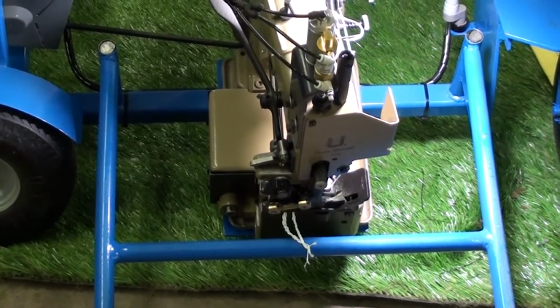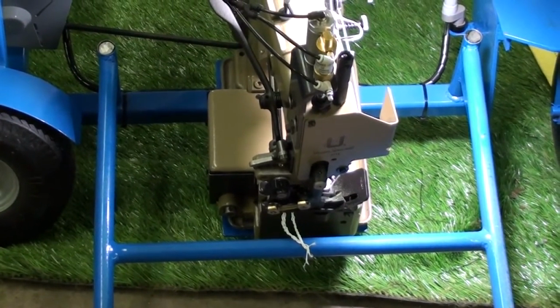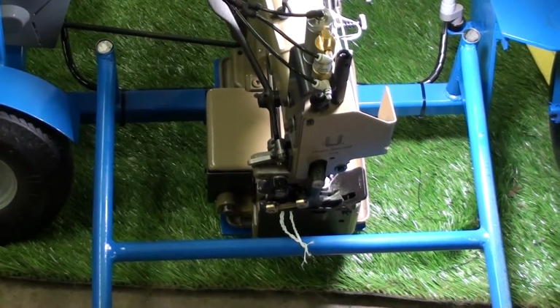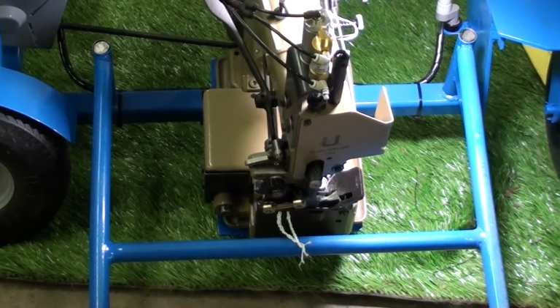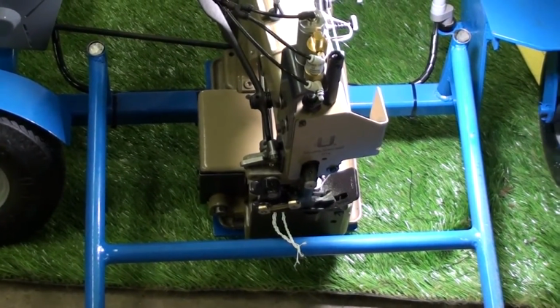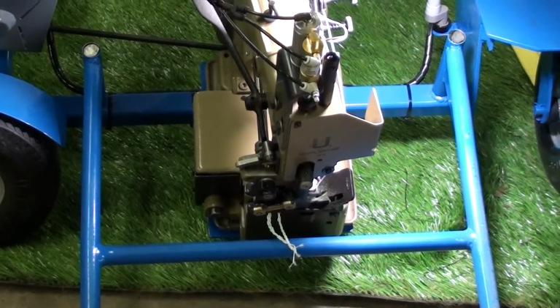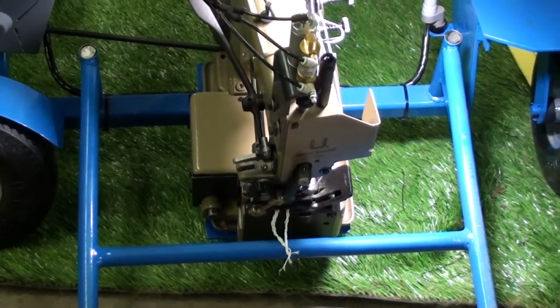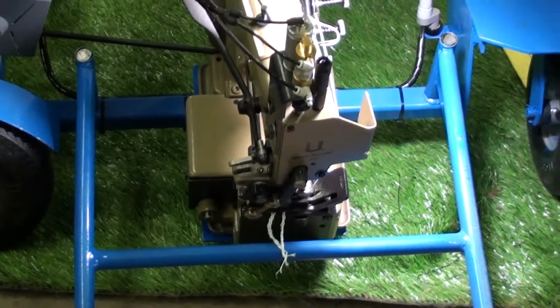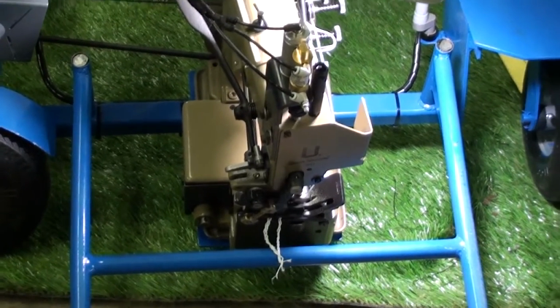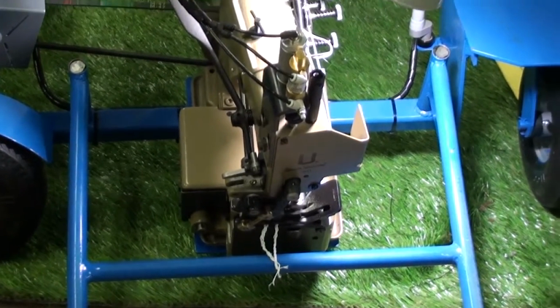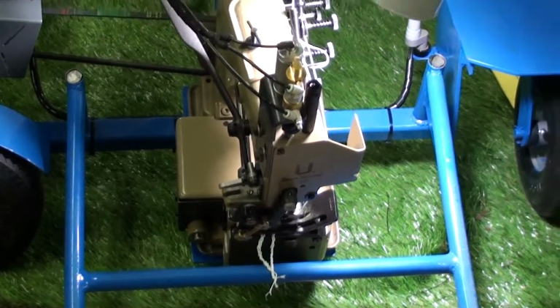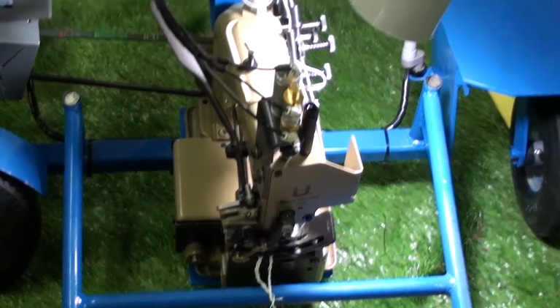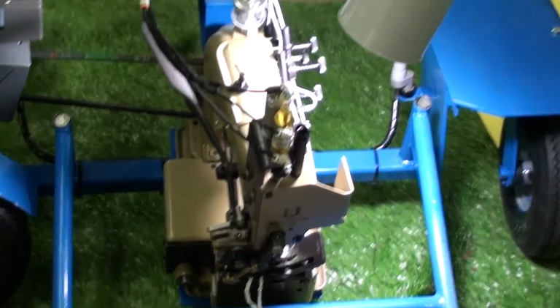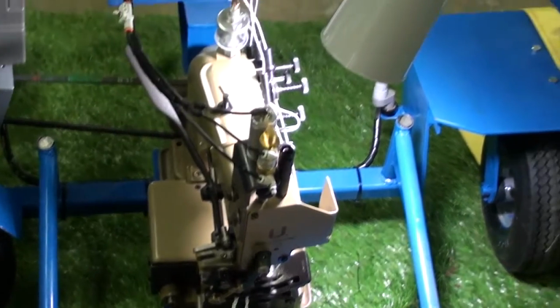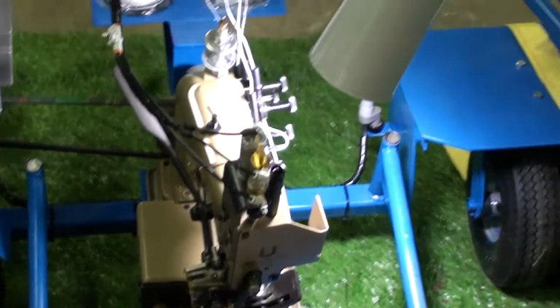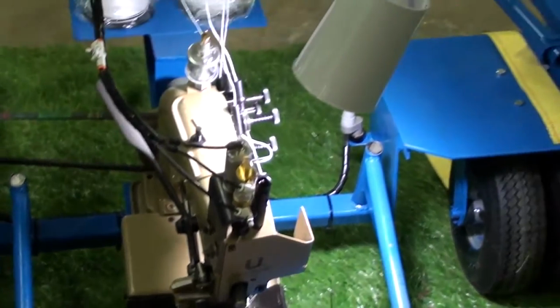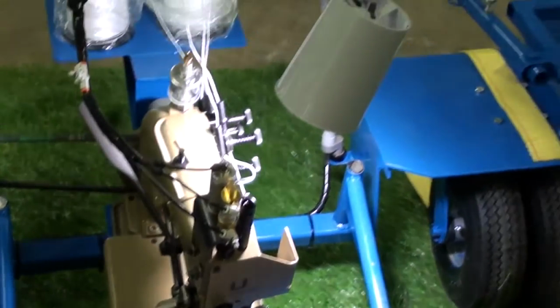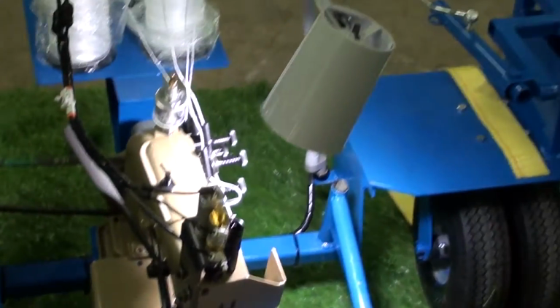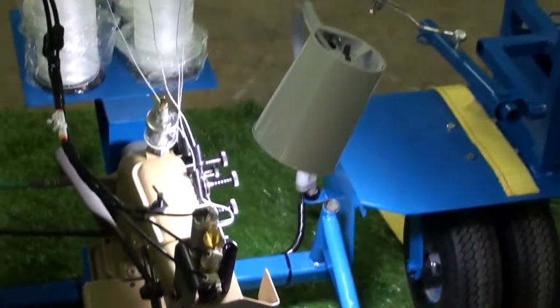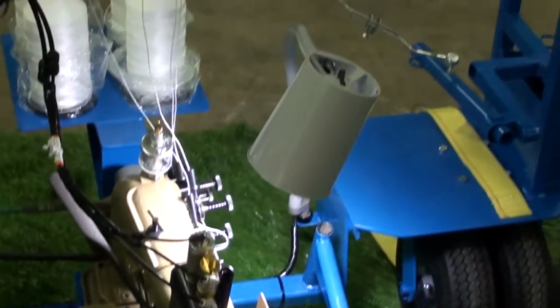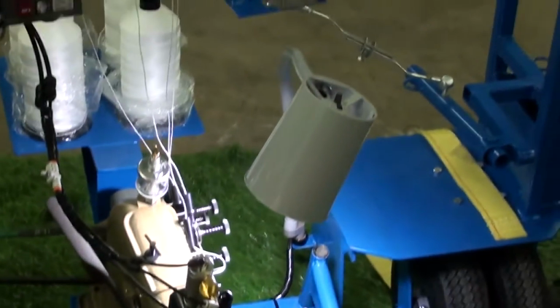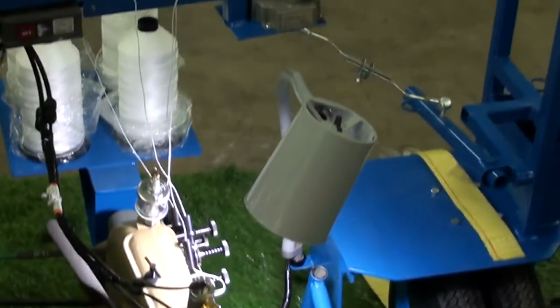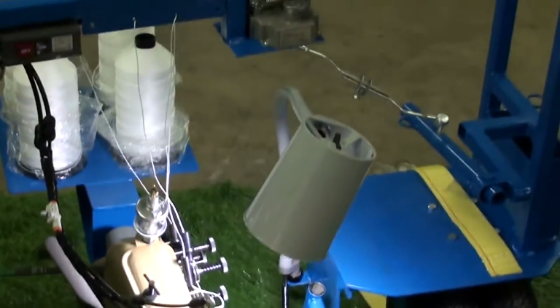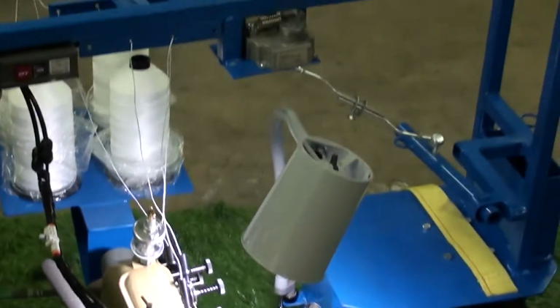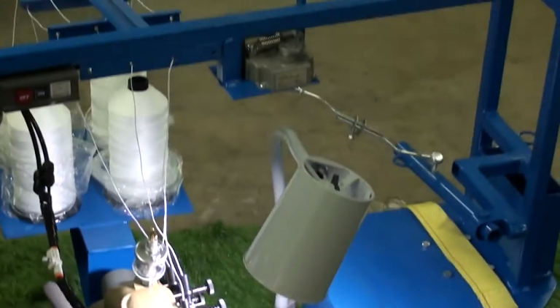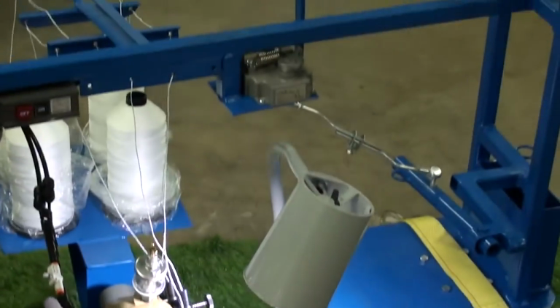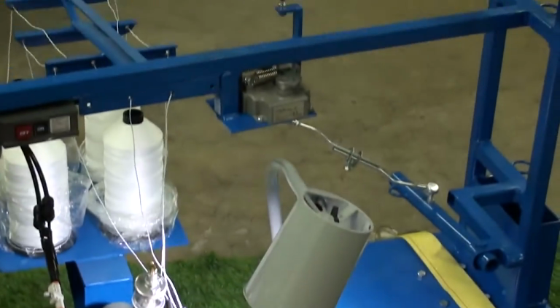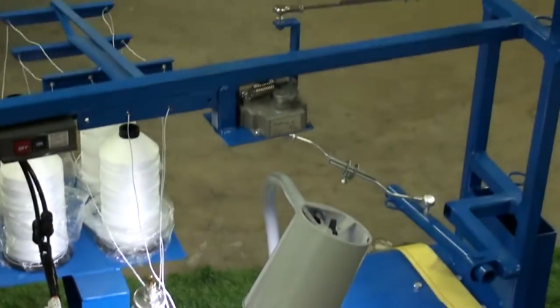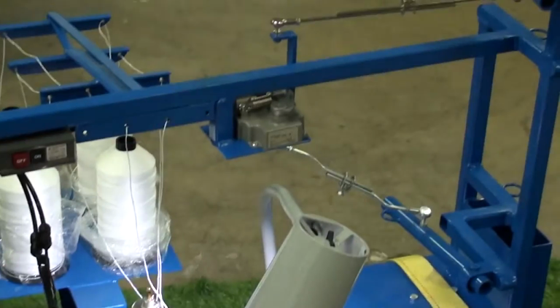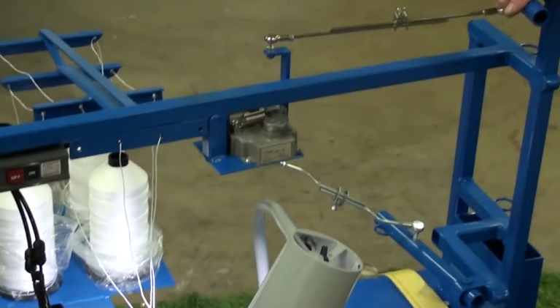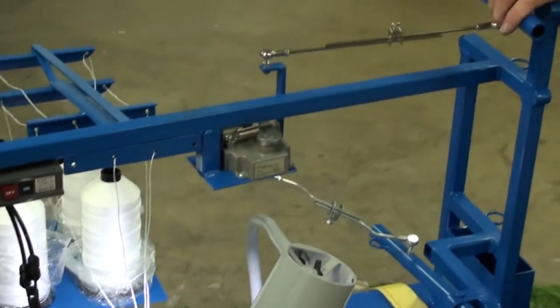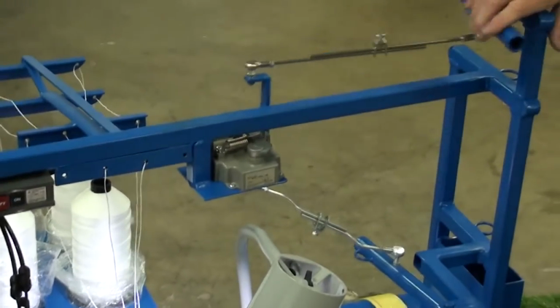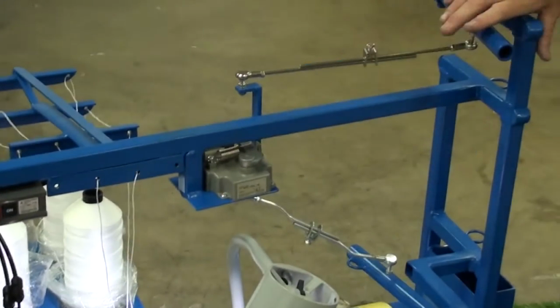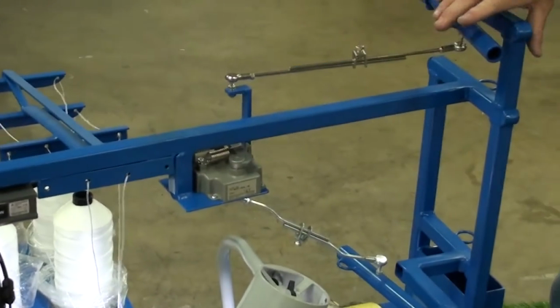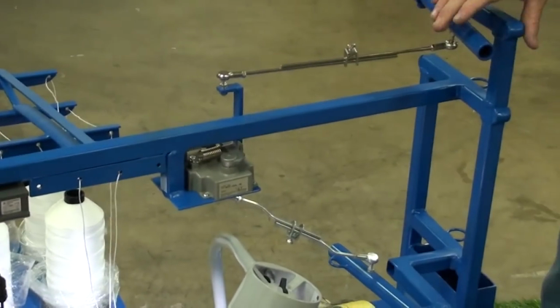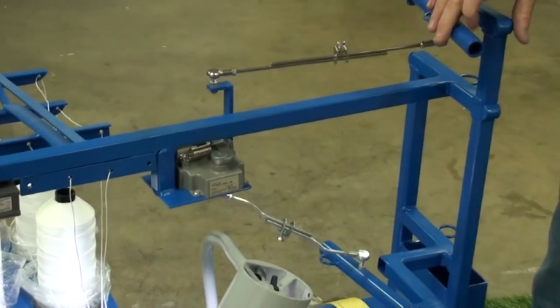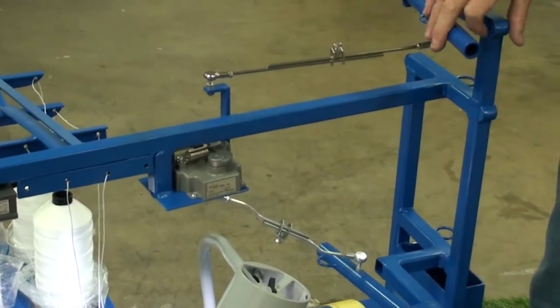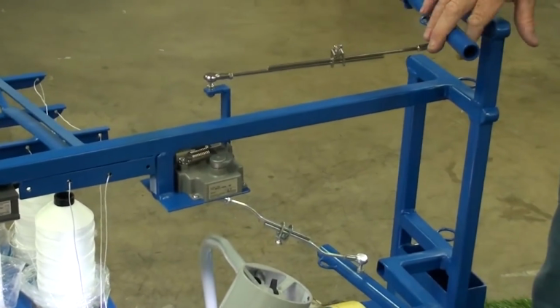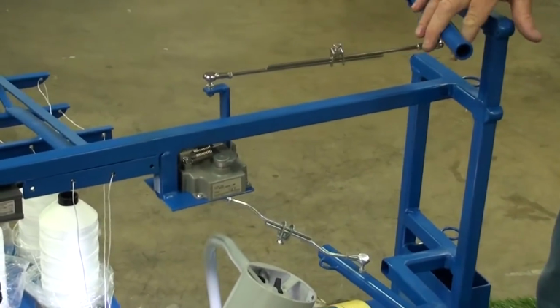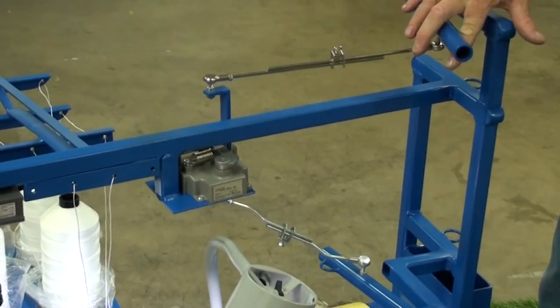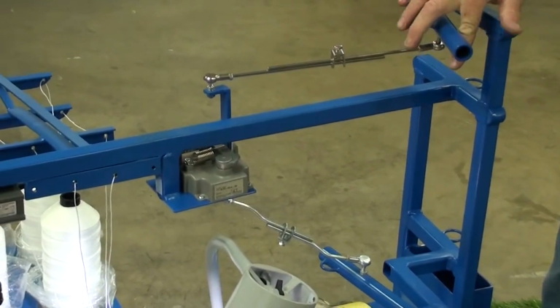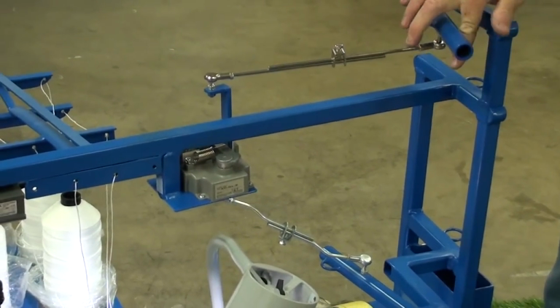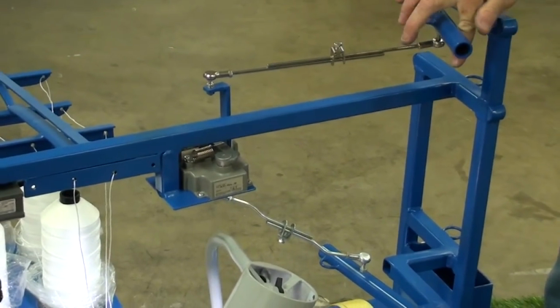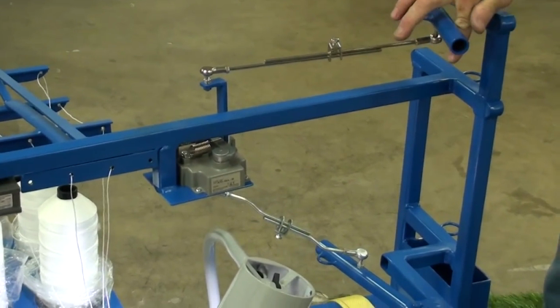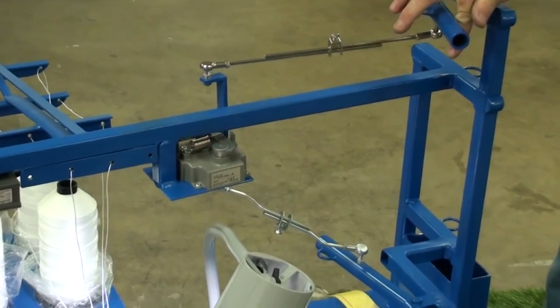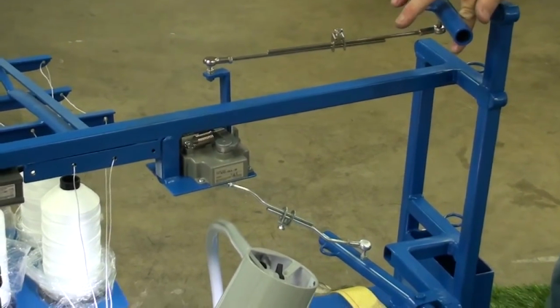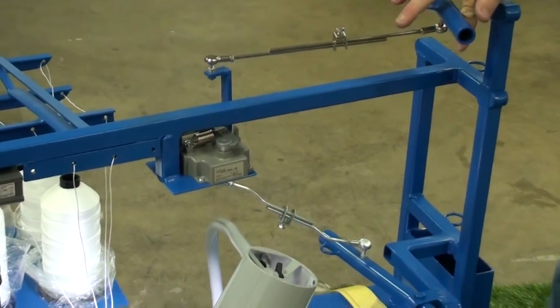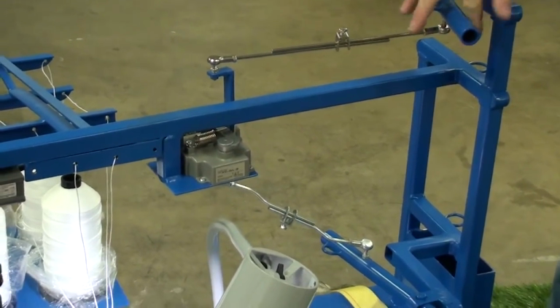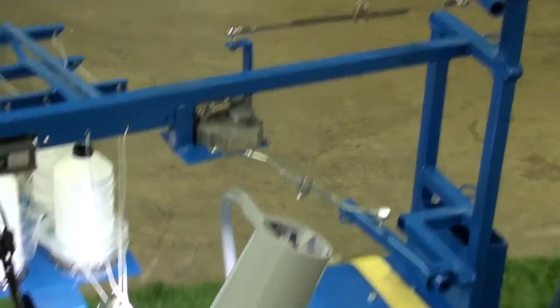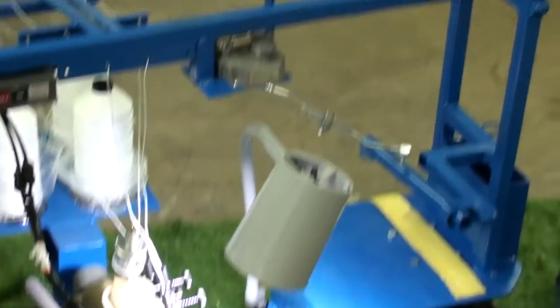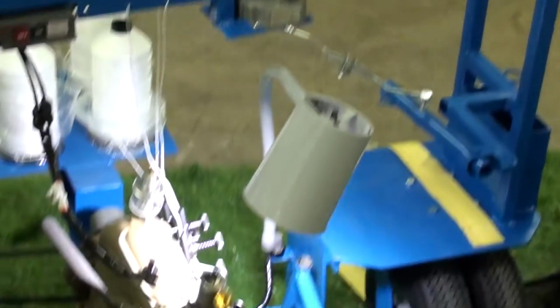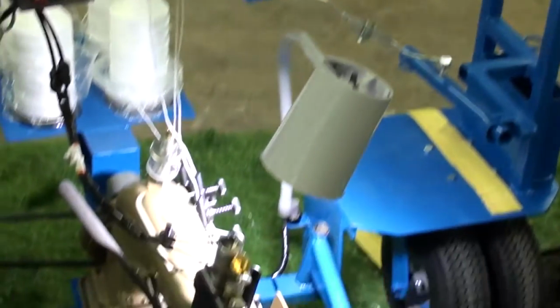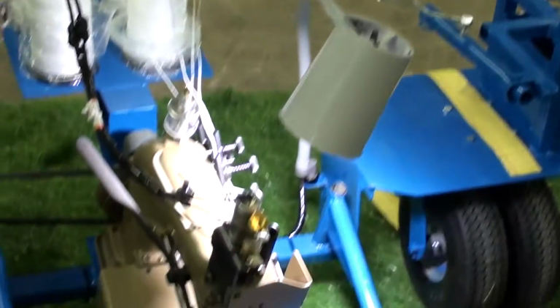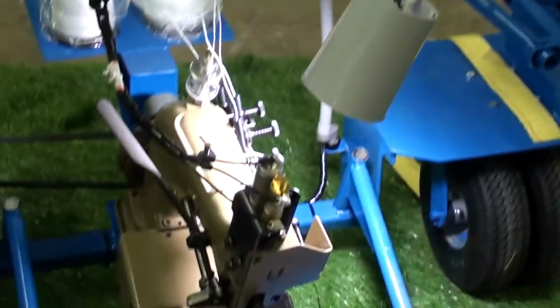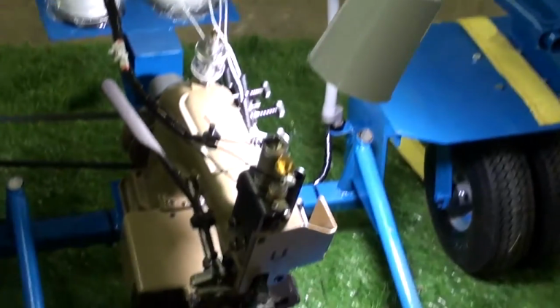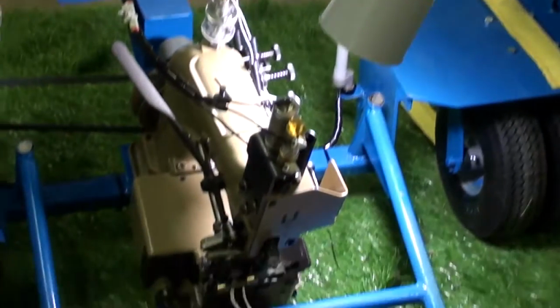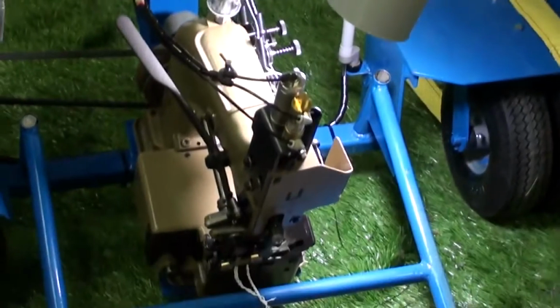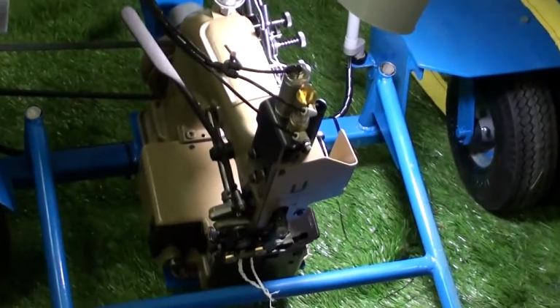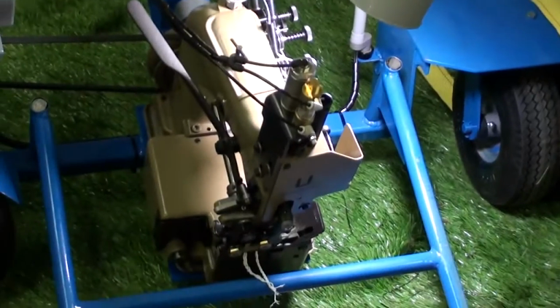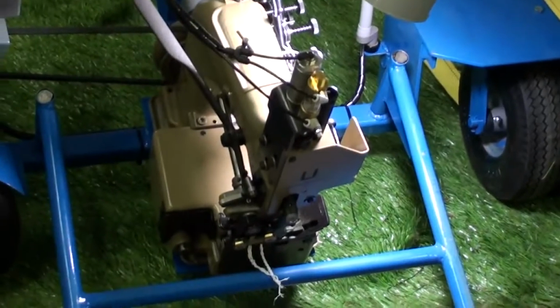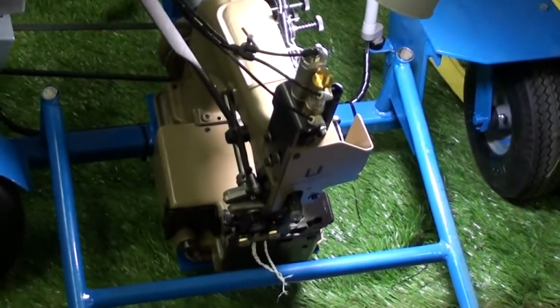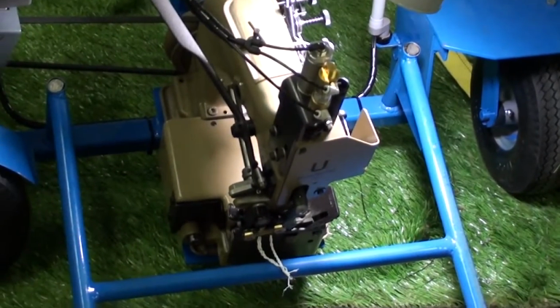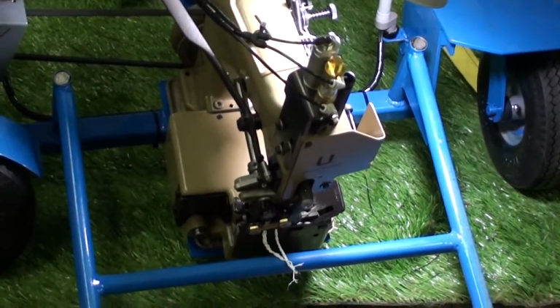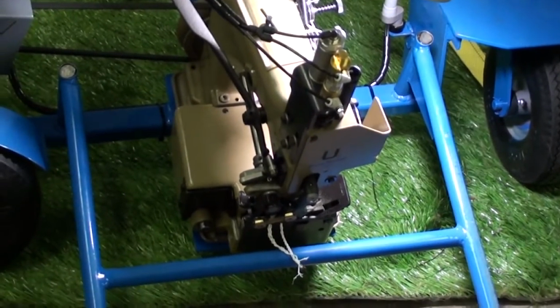Also, you can position the needle up at the end of the product, so when you come out to thread it.